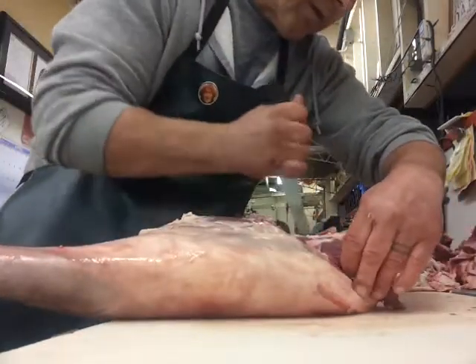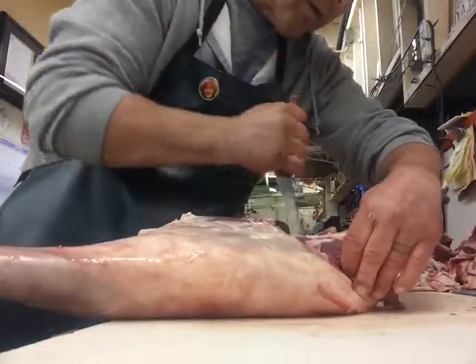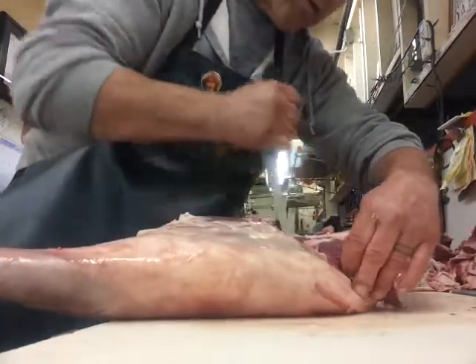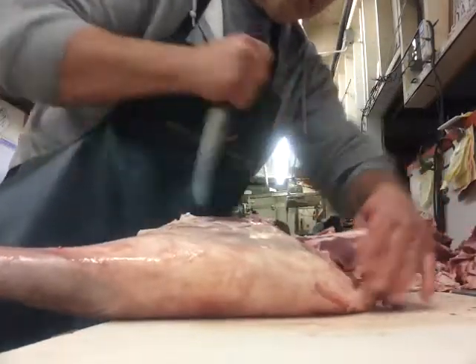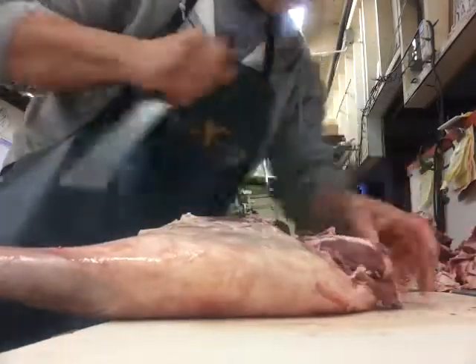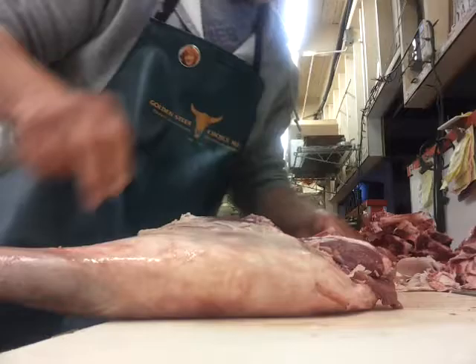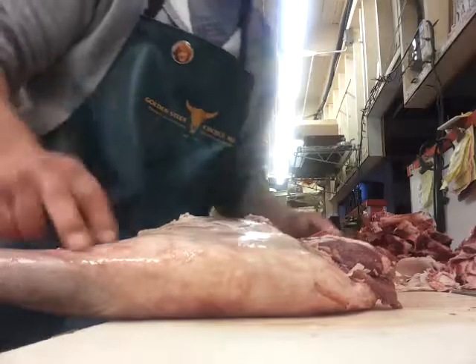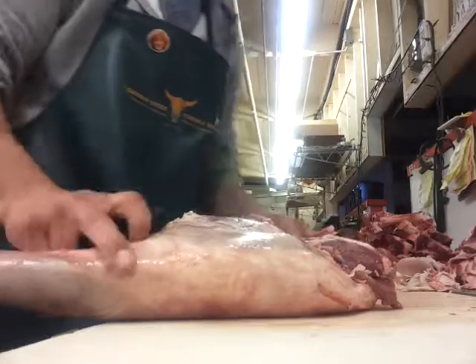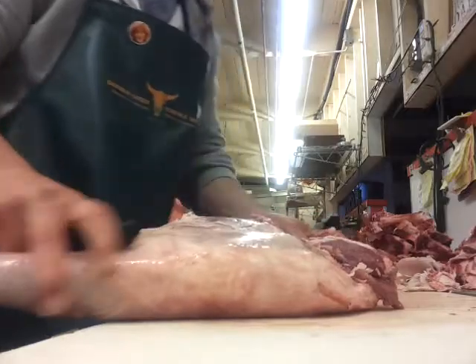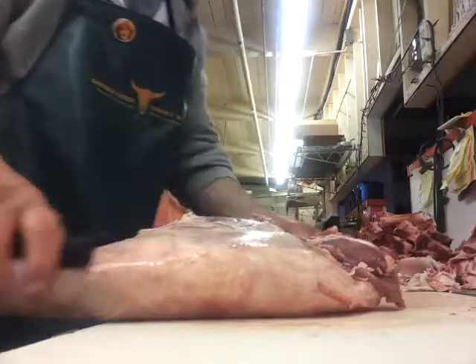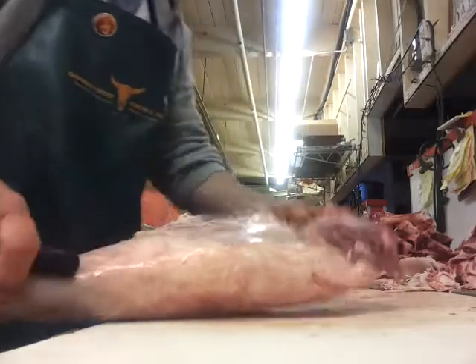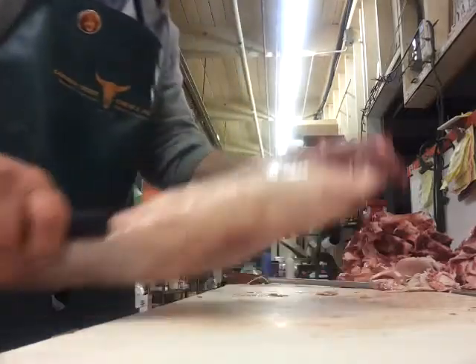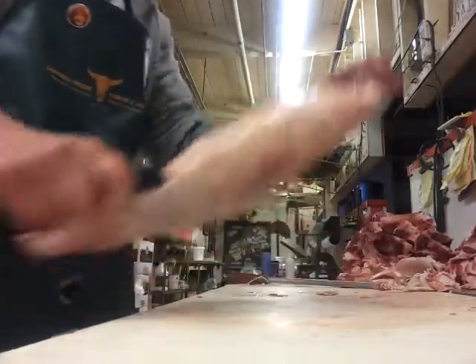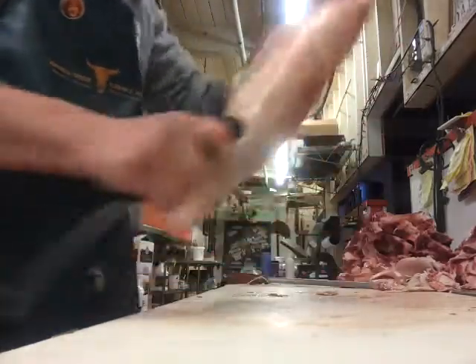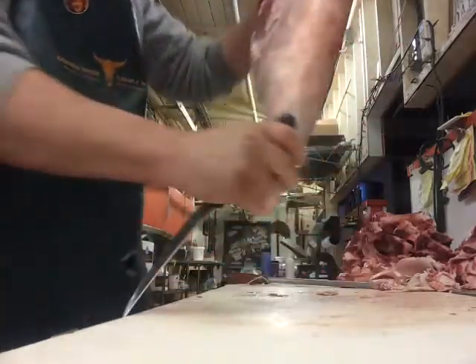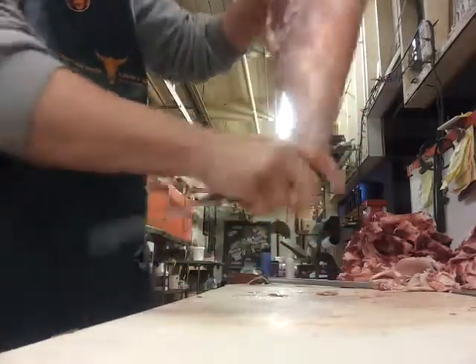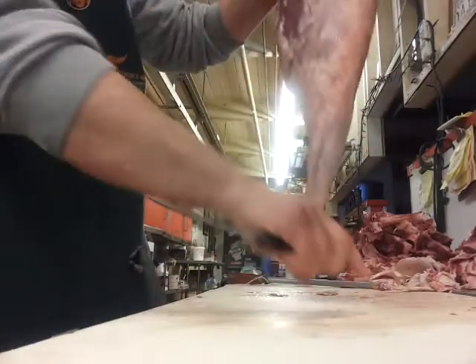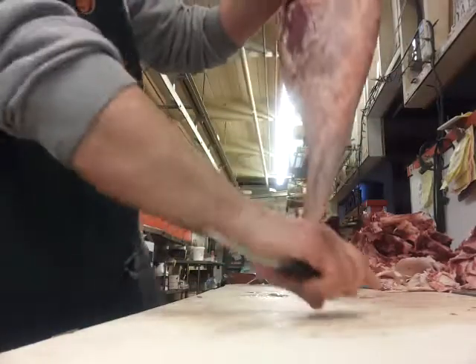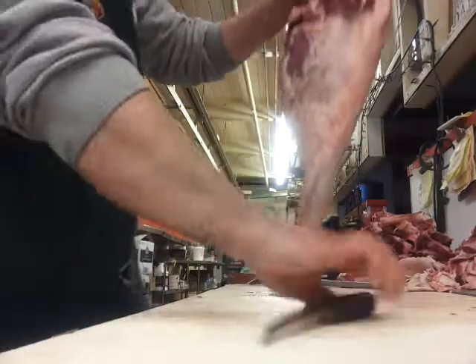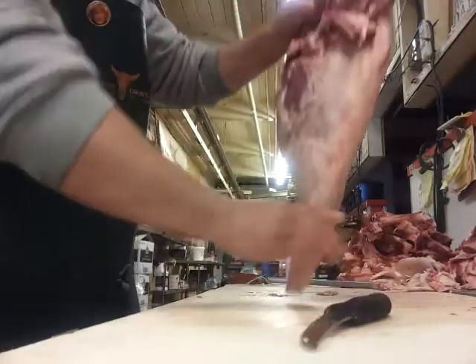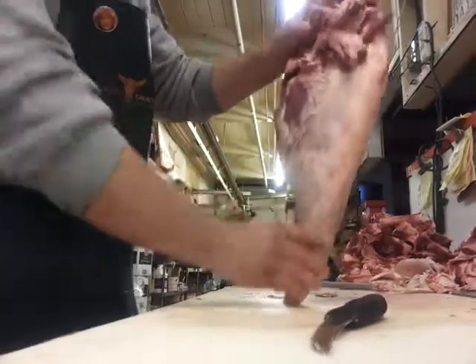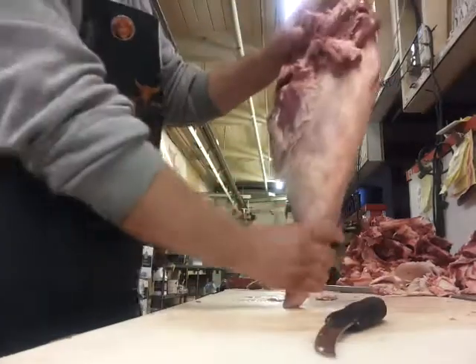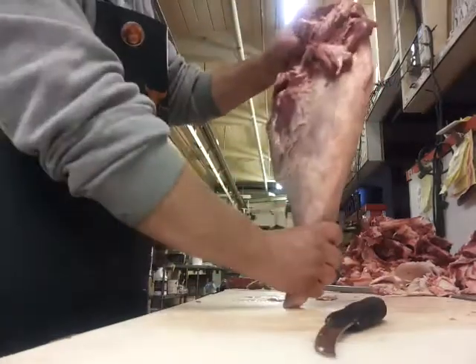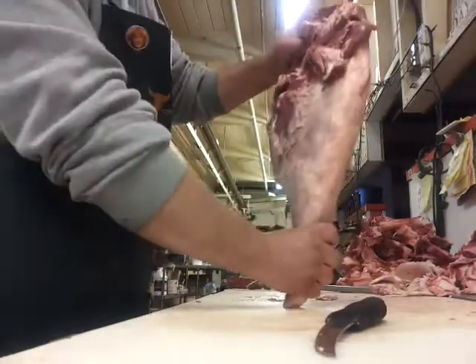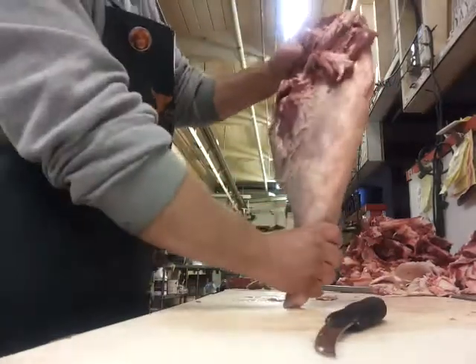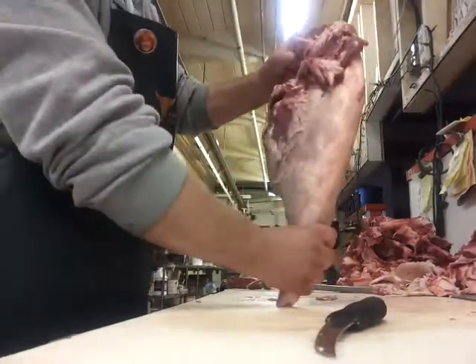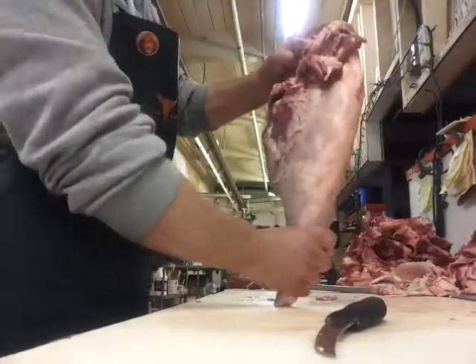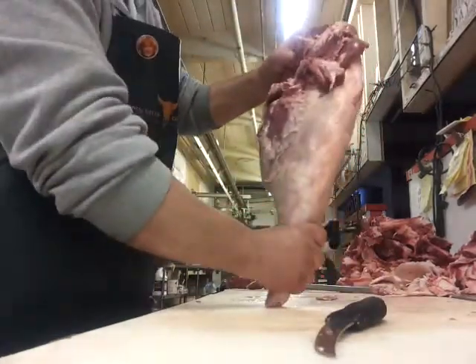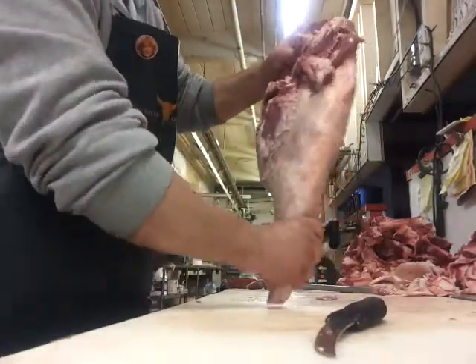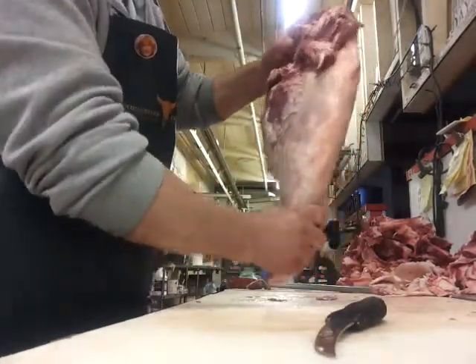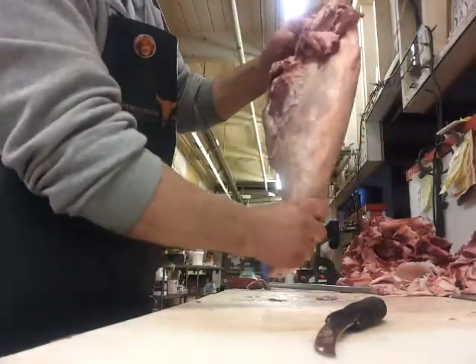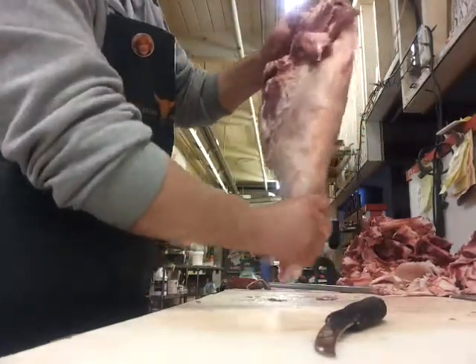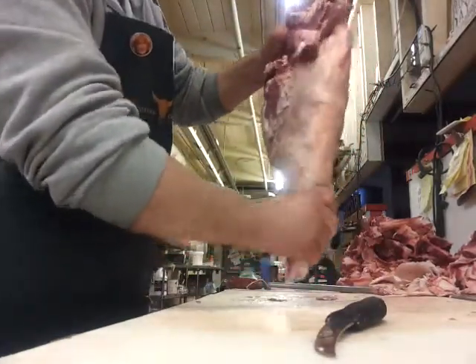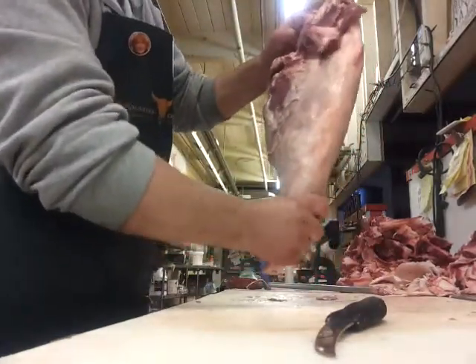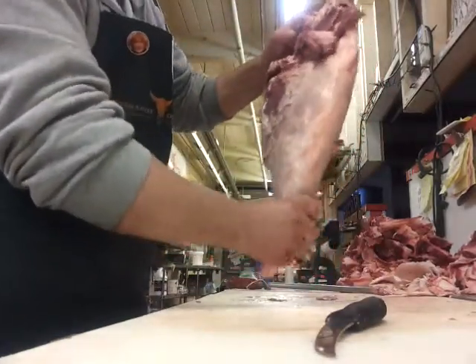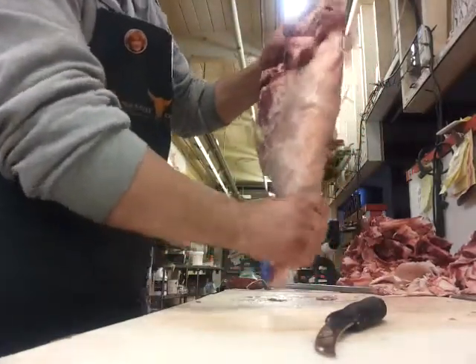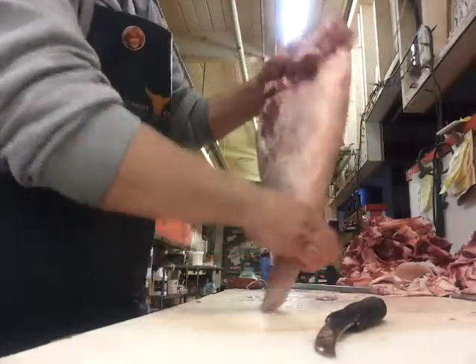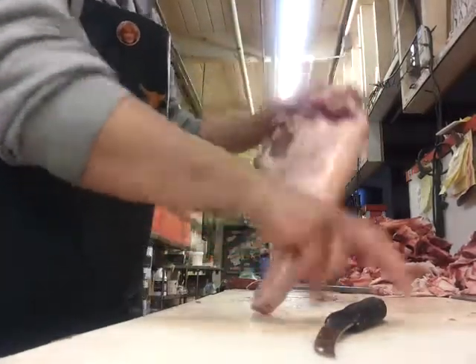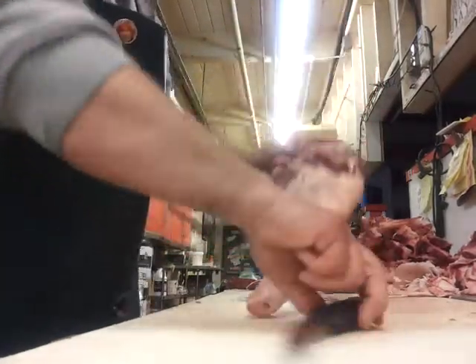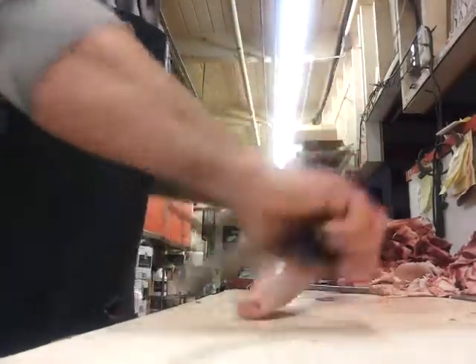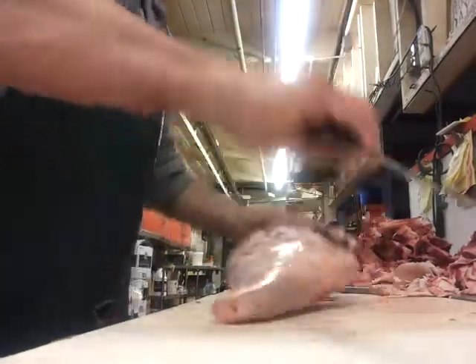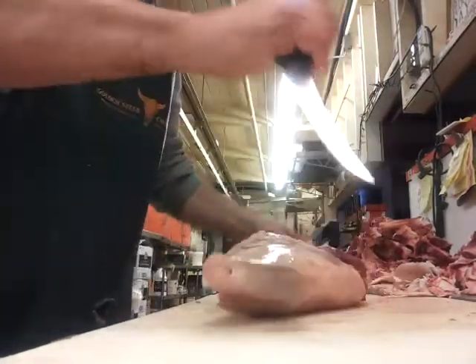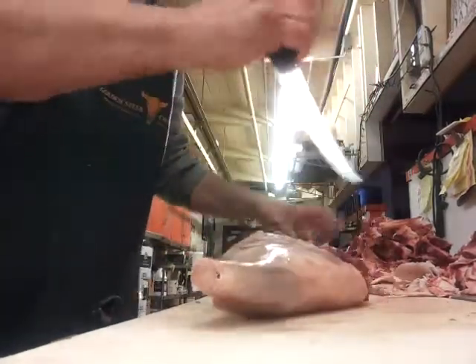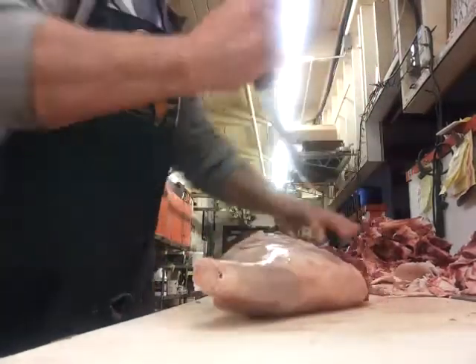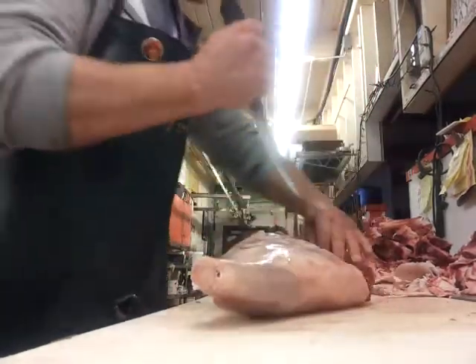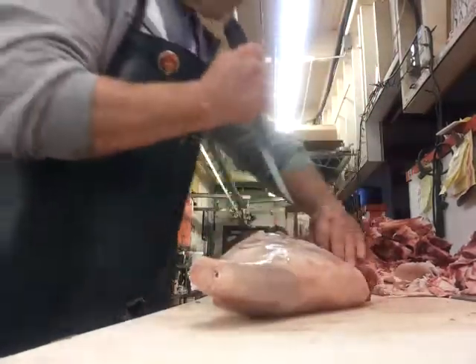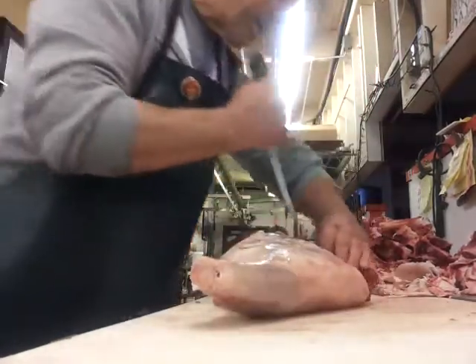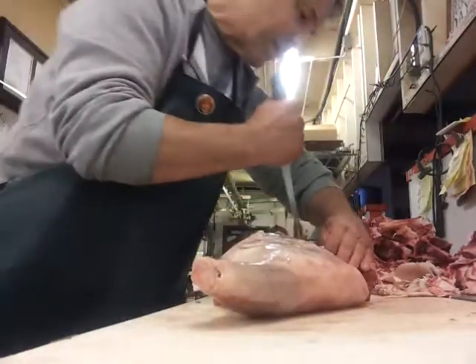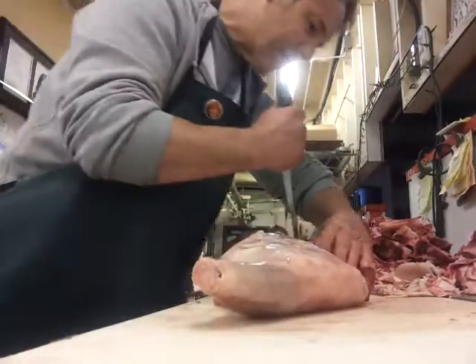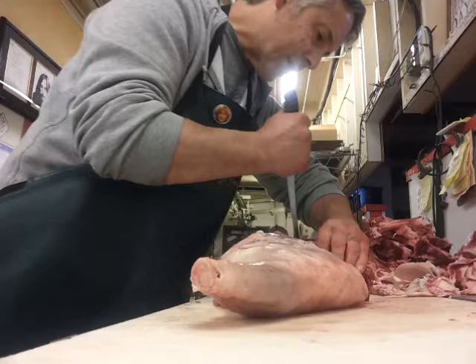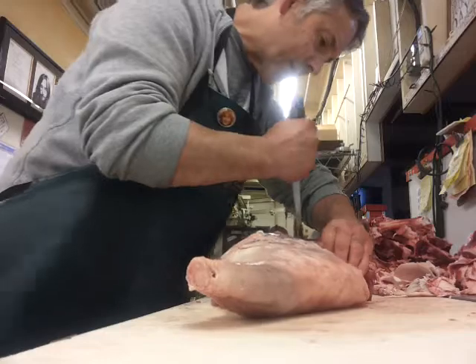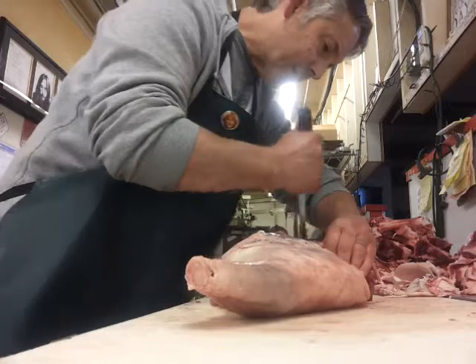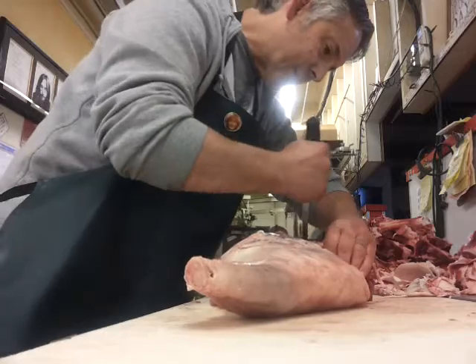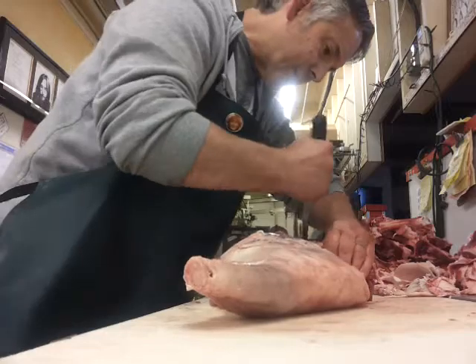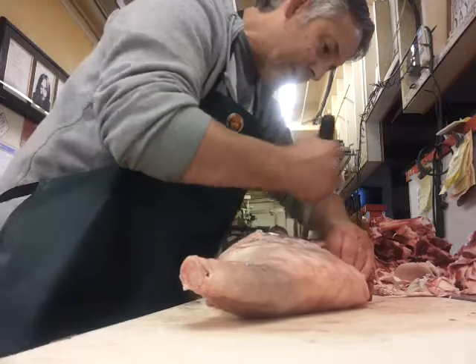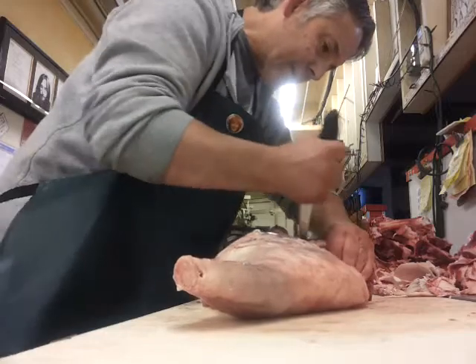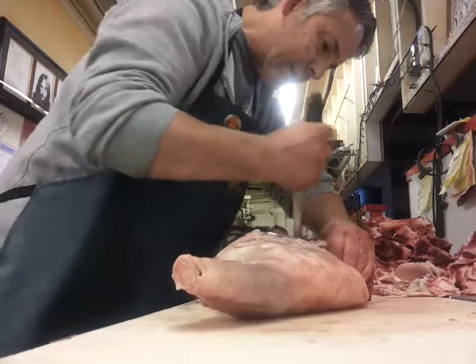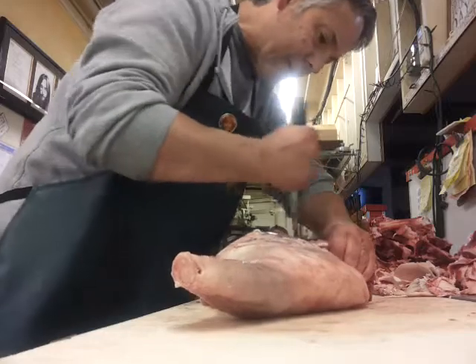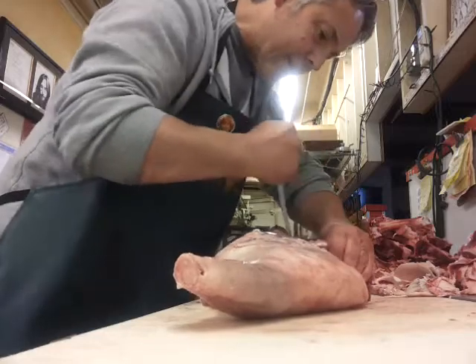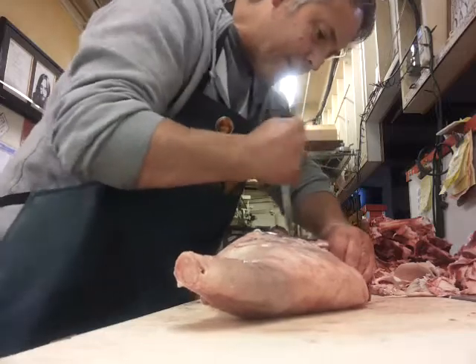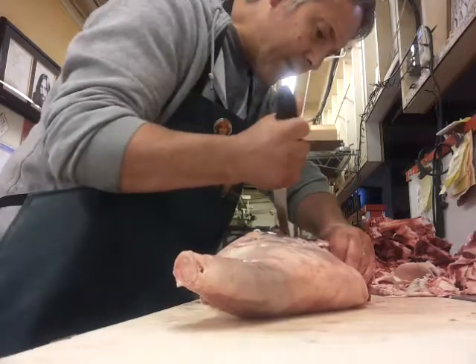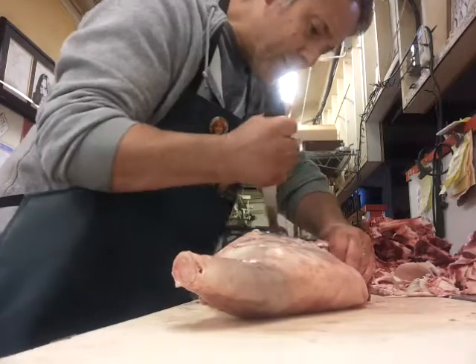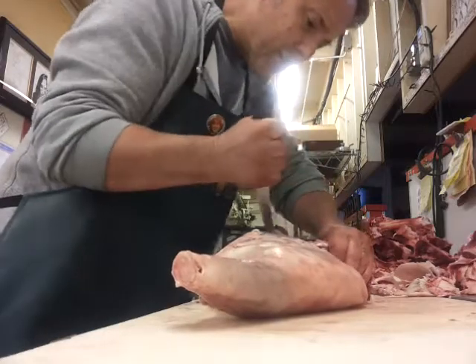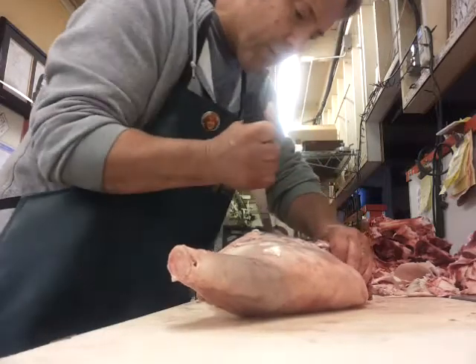You've got the leg bone there, so you've got to get it out of the hip joint.